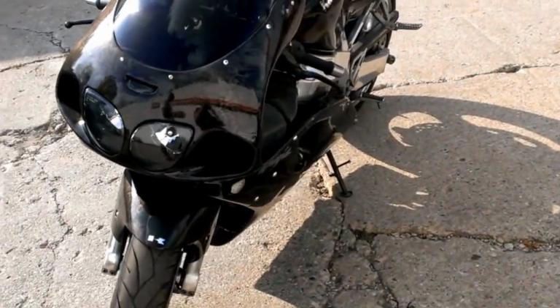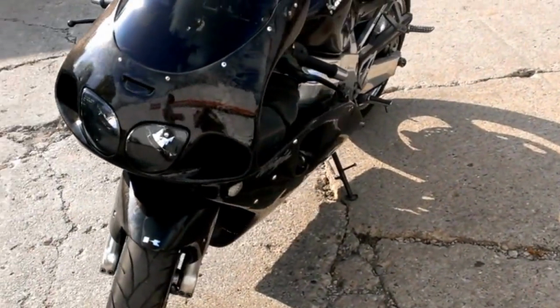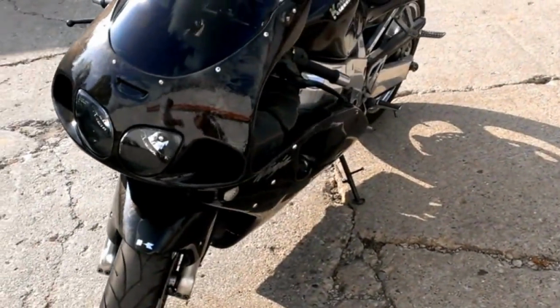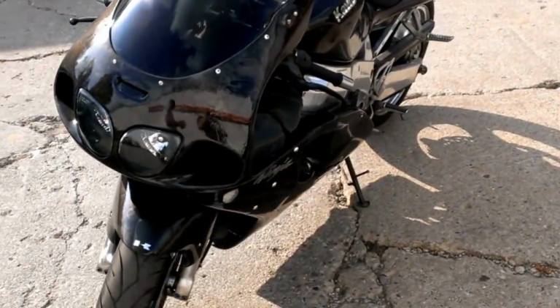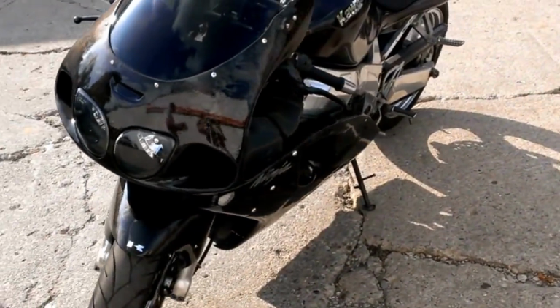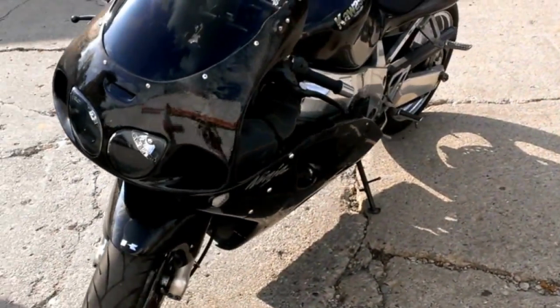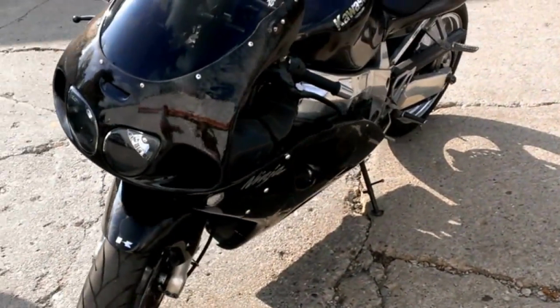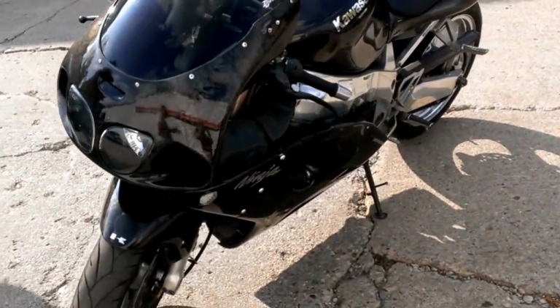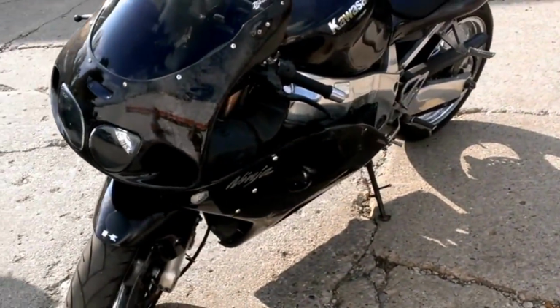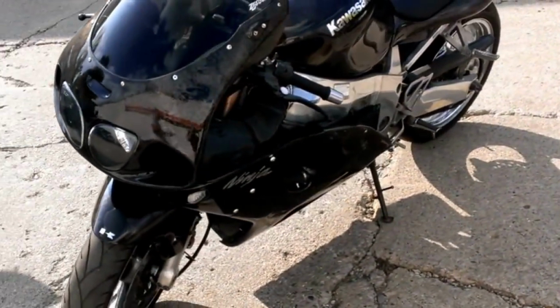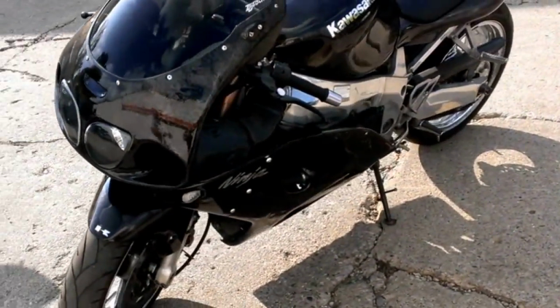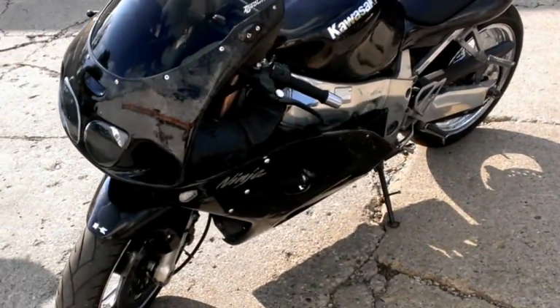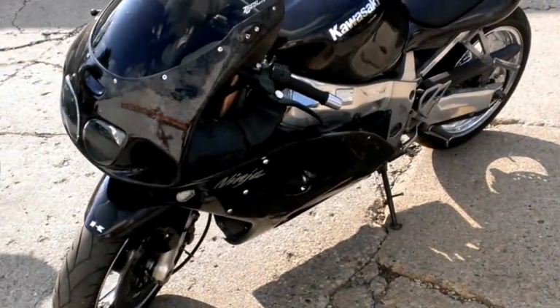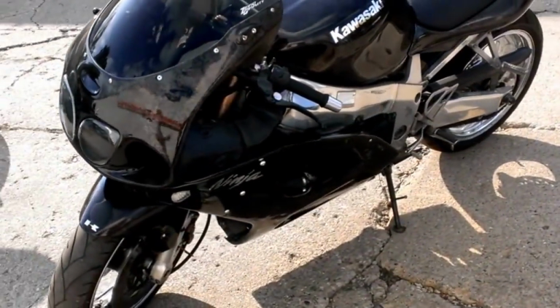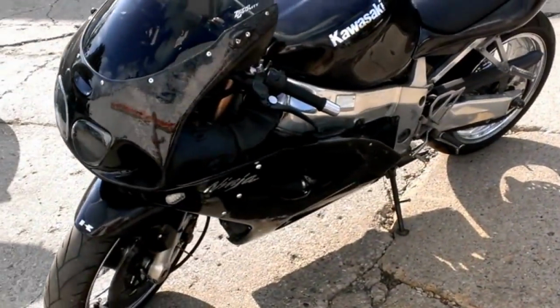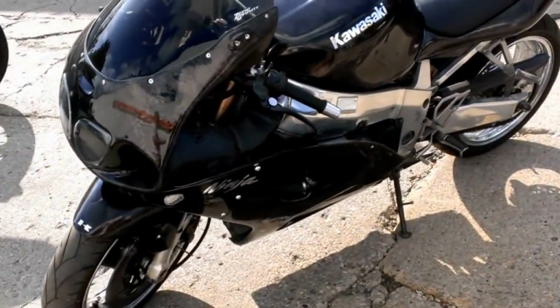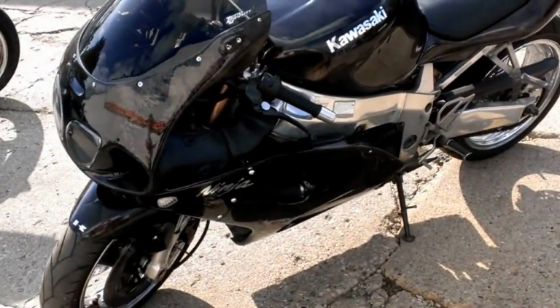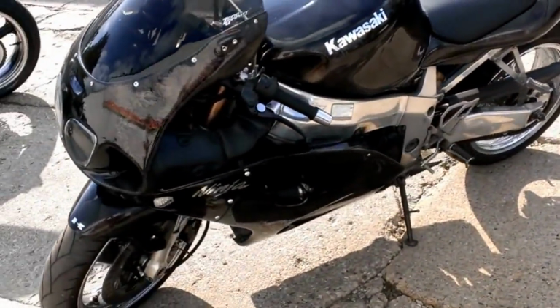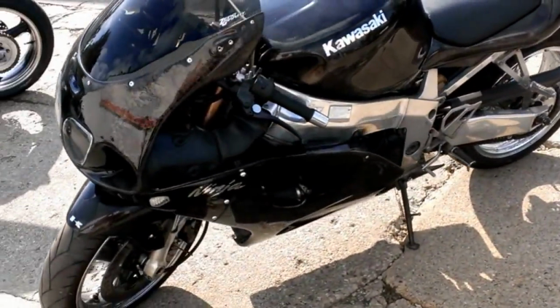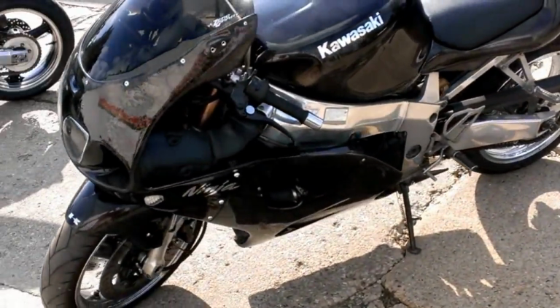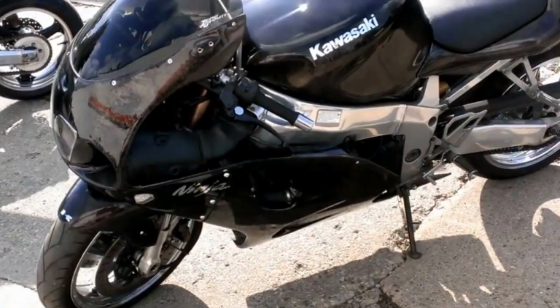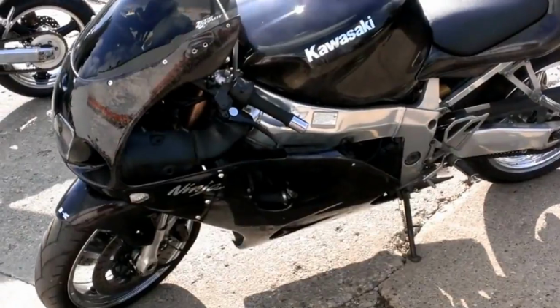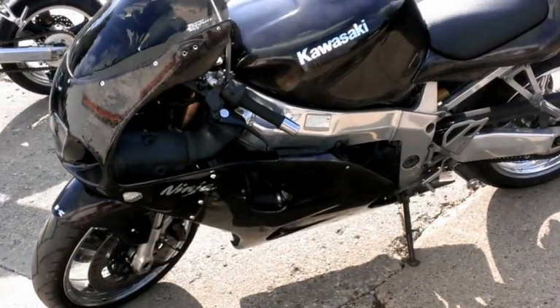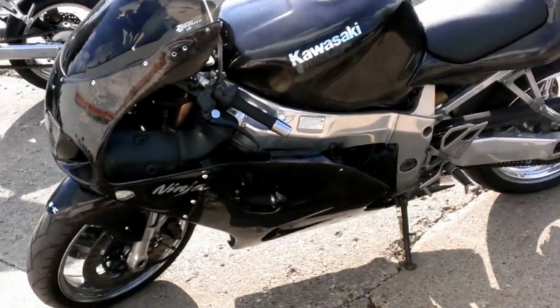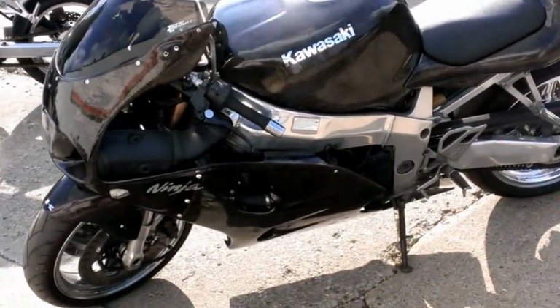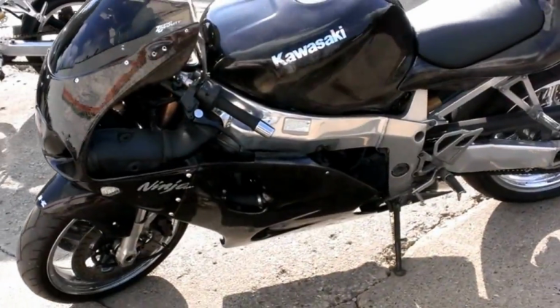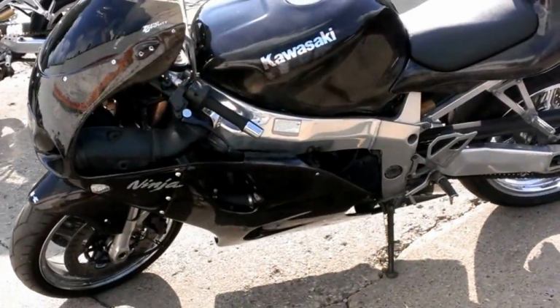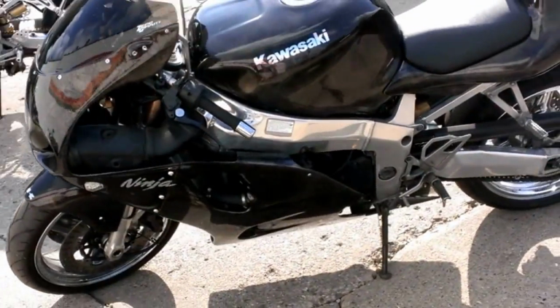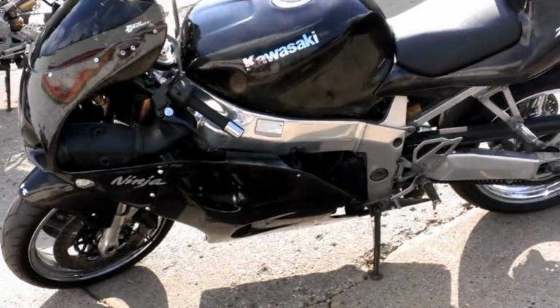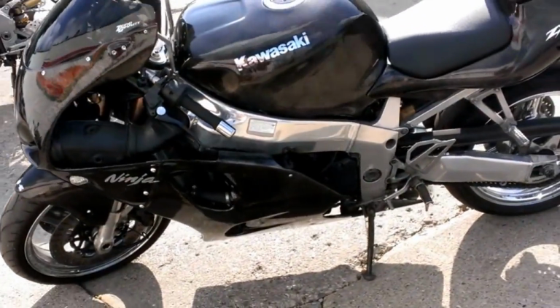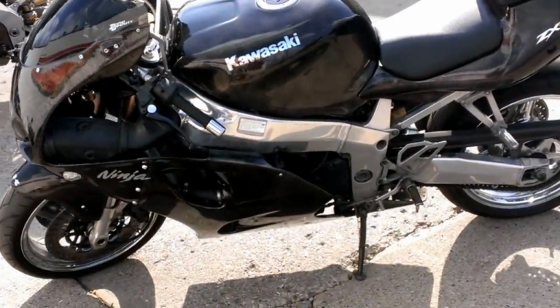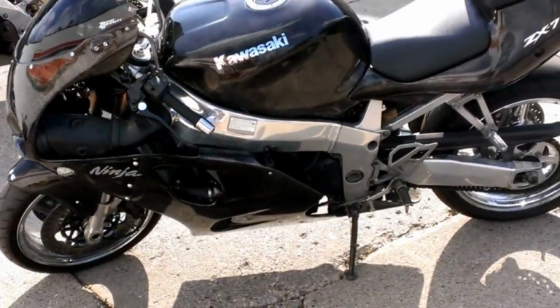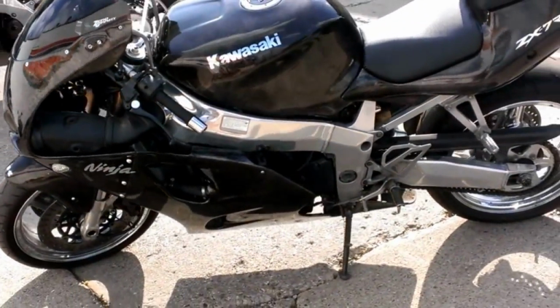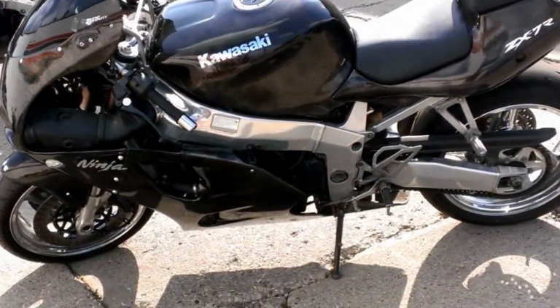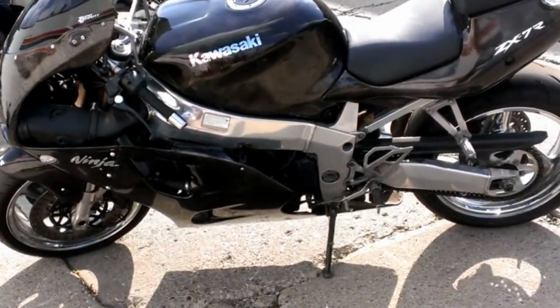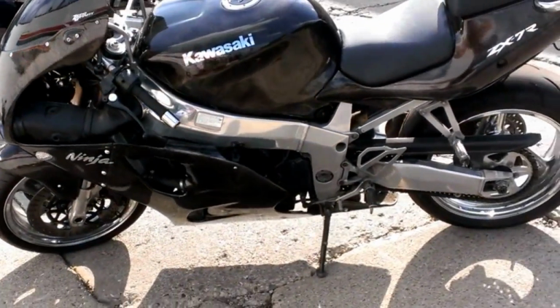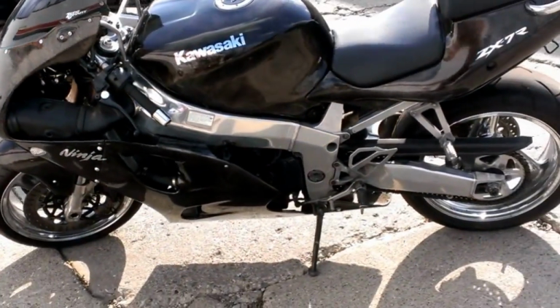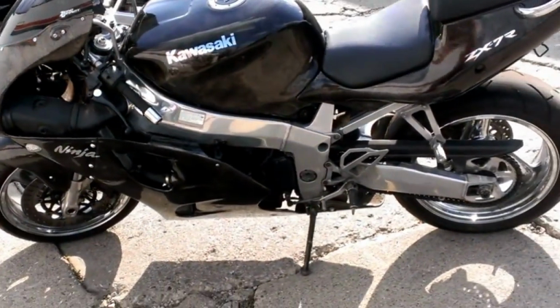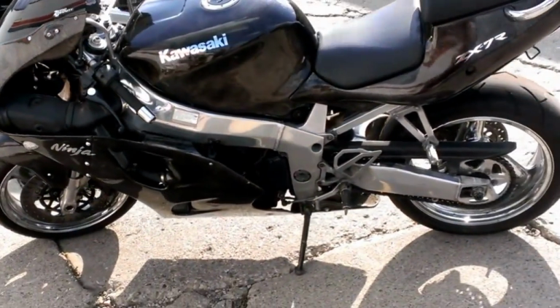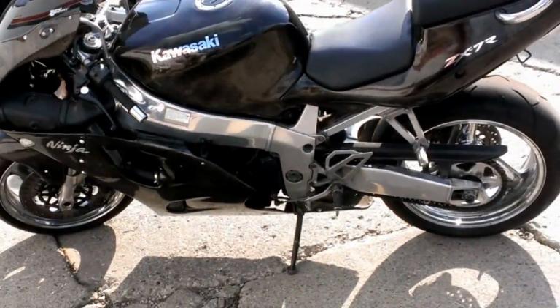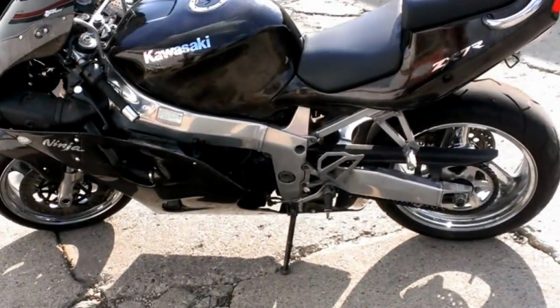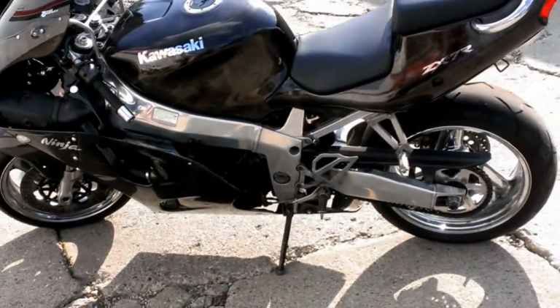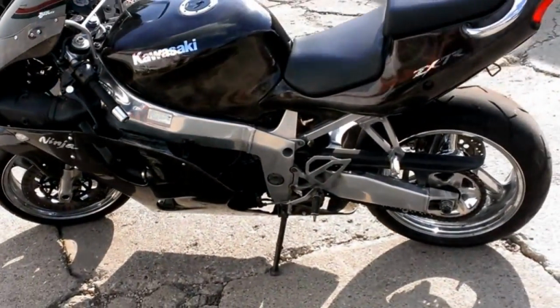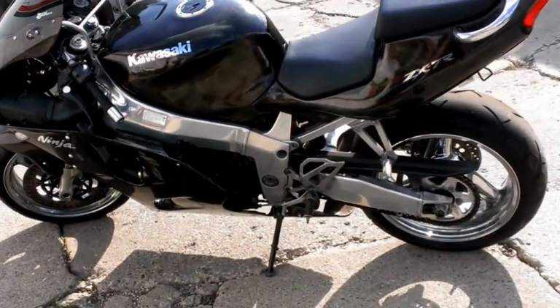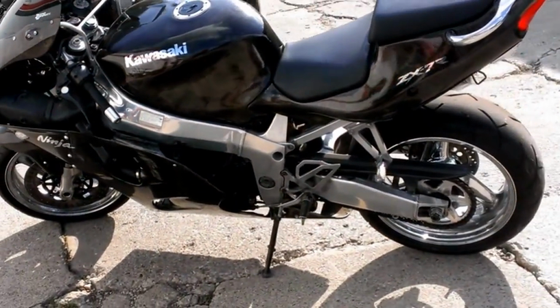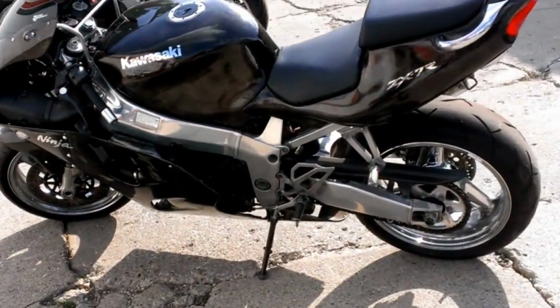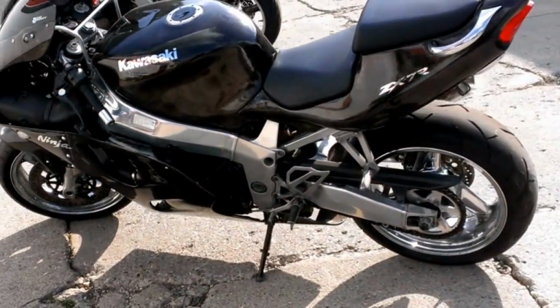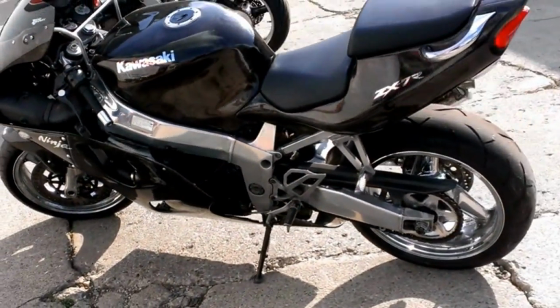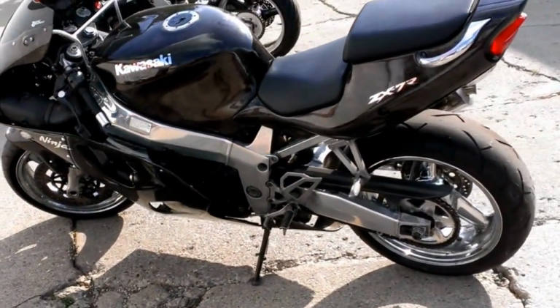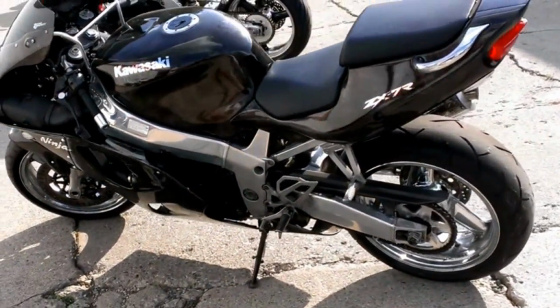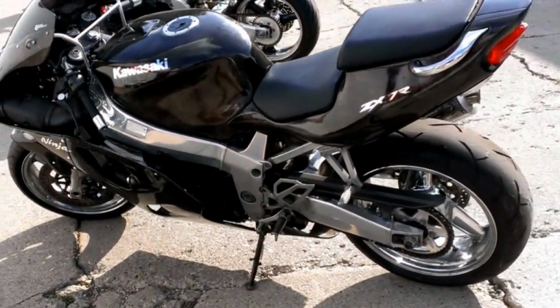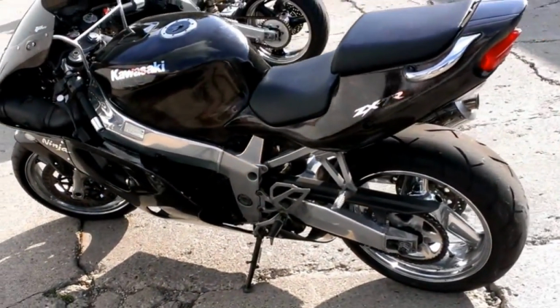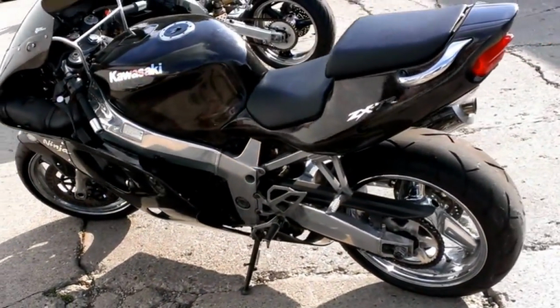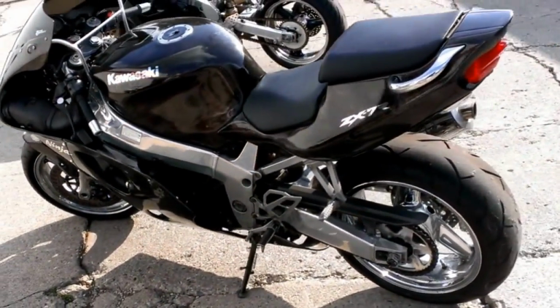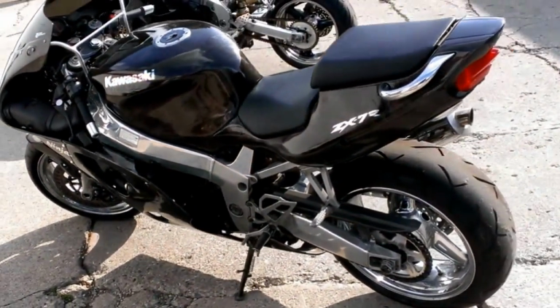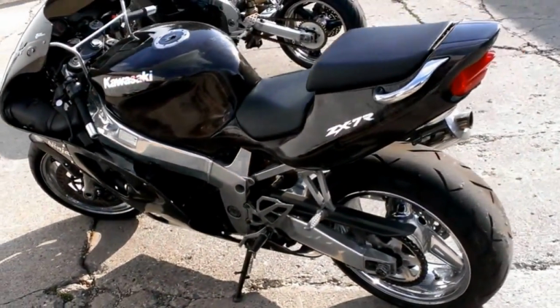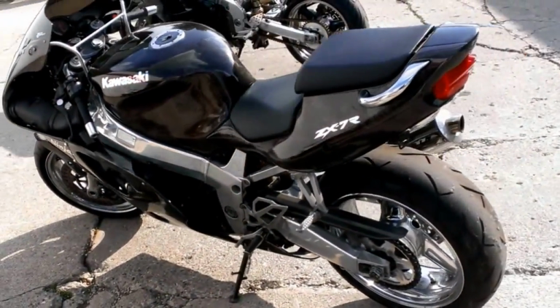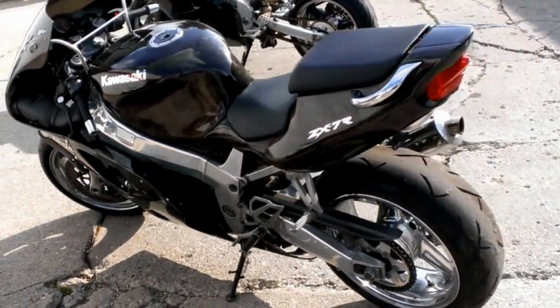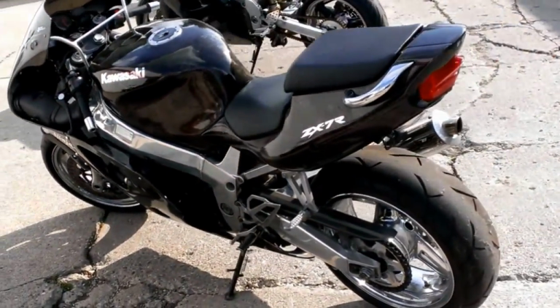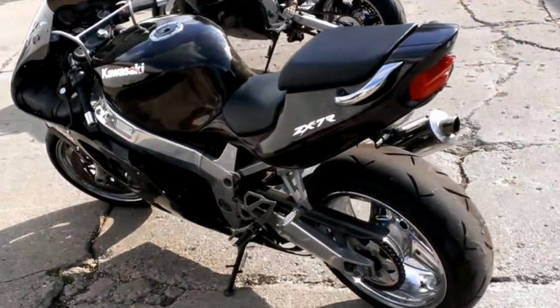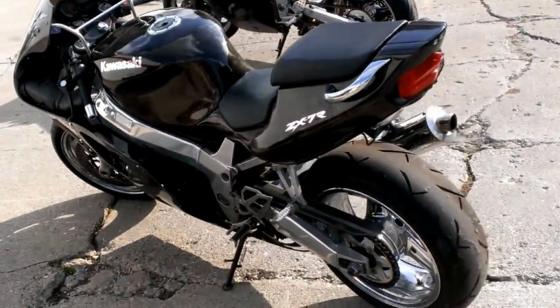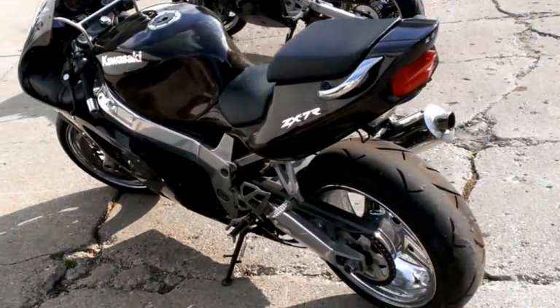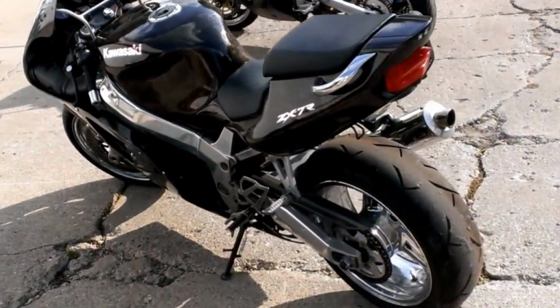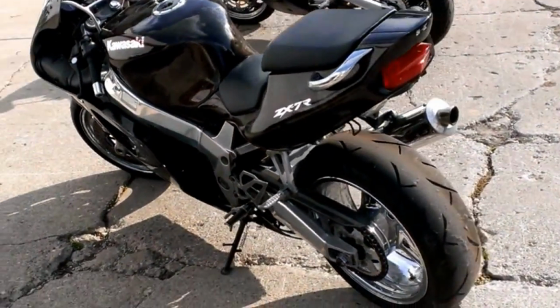This ZX-7 turns heads. Chromed wheels, polished frame, Muzzy exhaust, tinted windscreen, and custom charcoal marbleized paint.